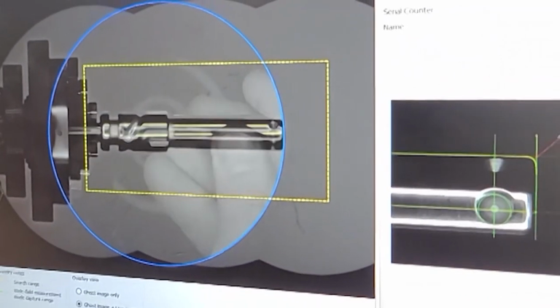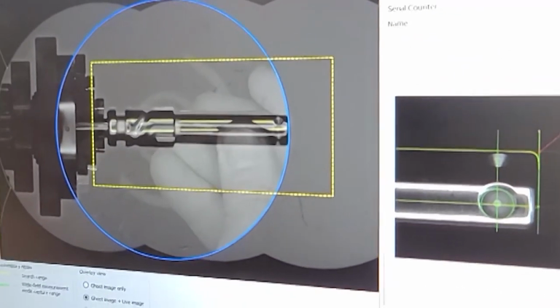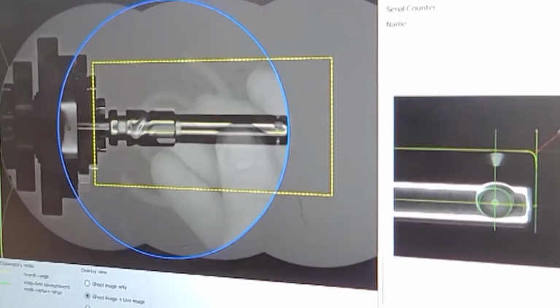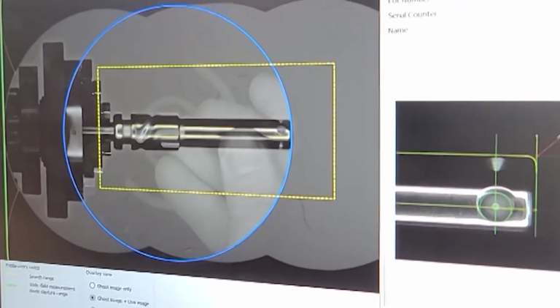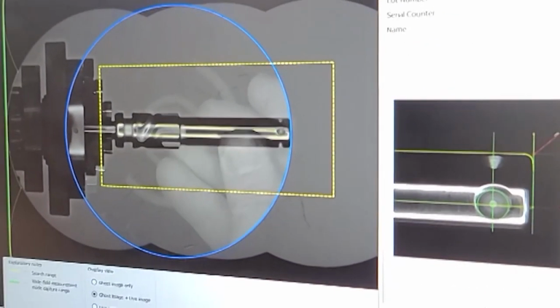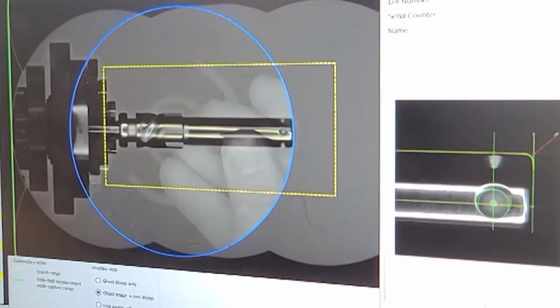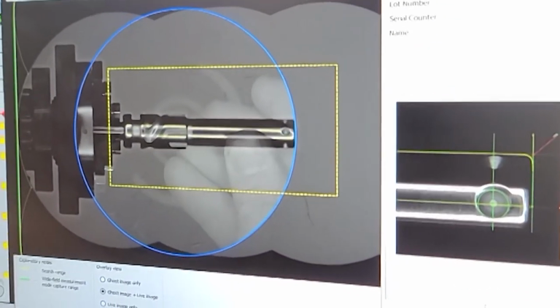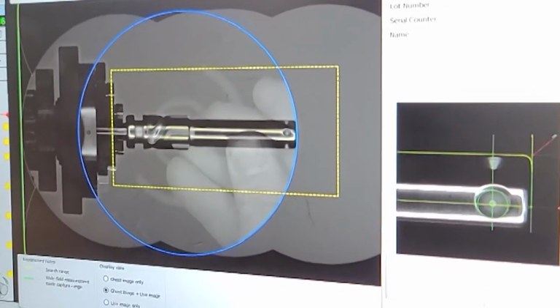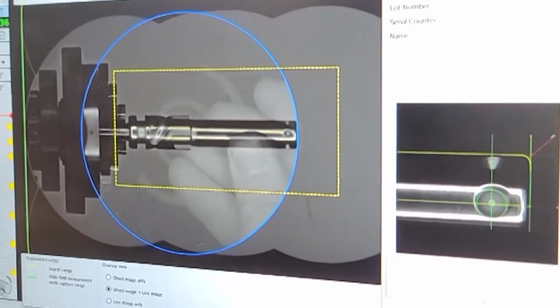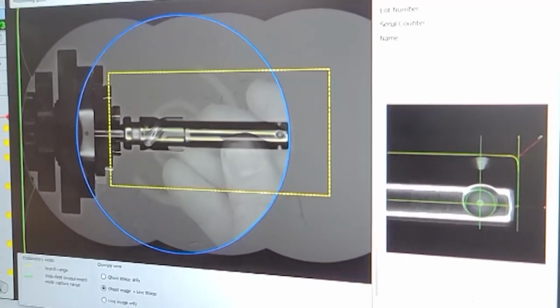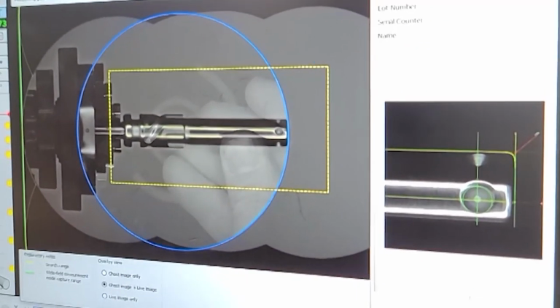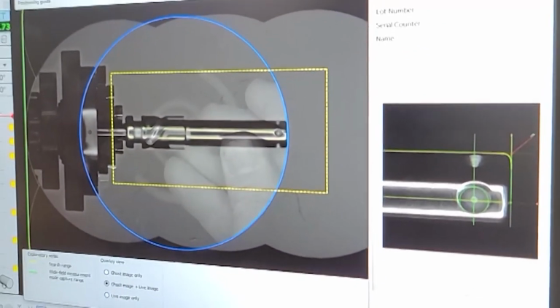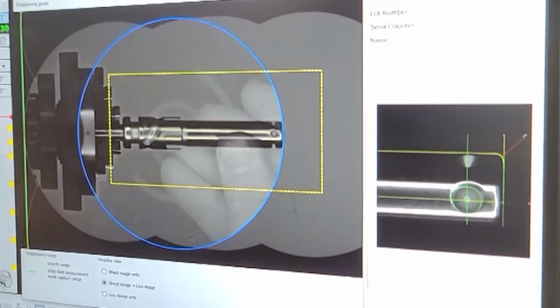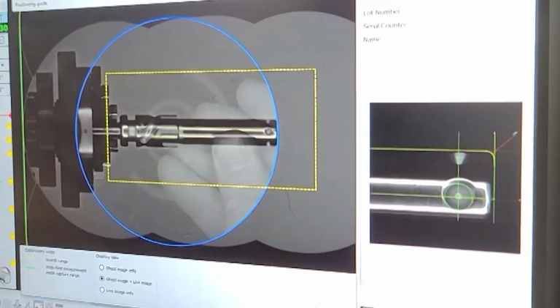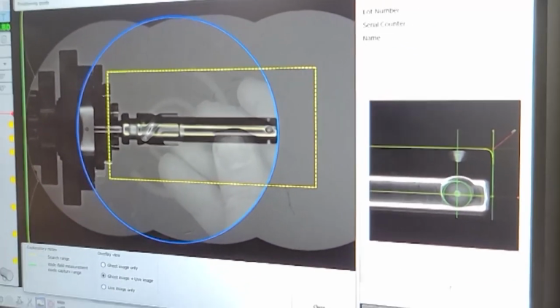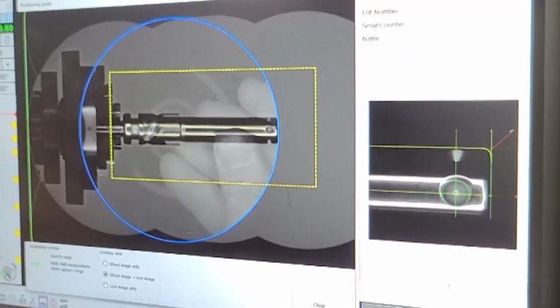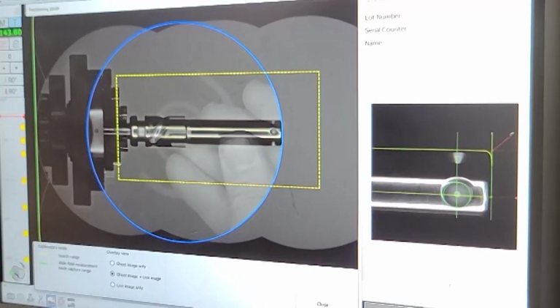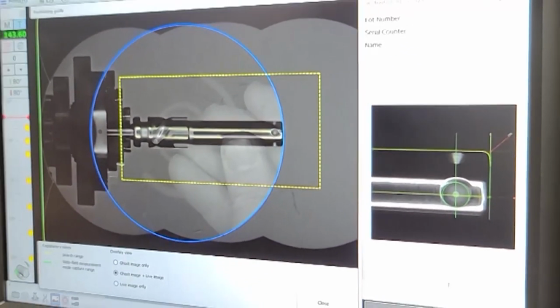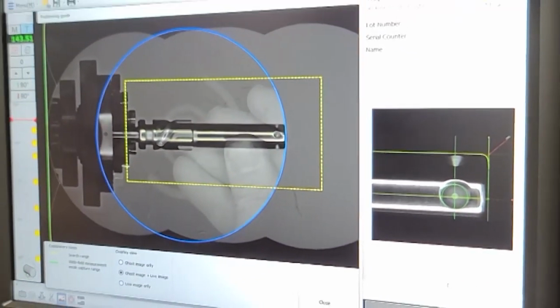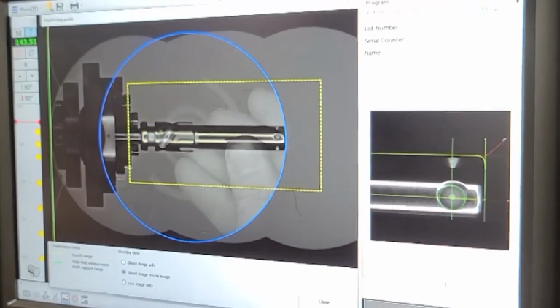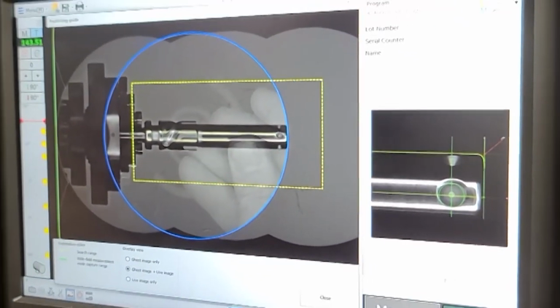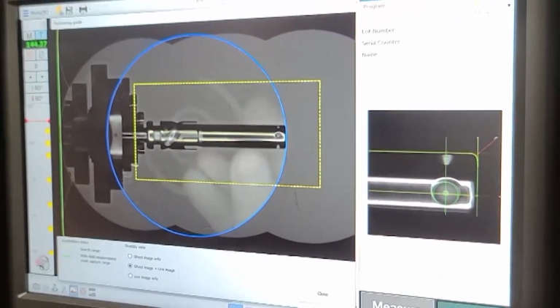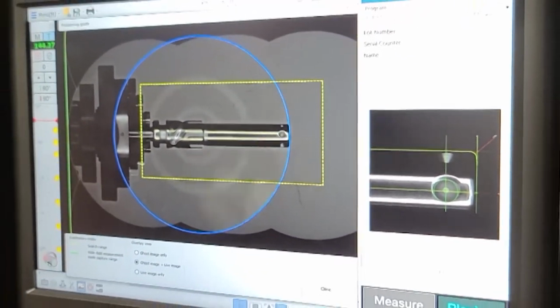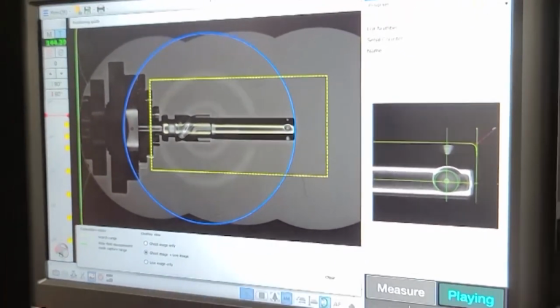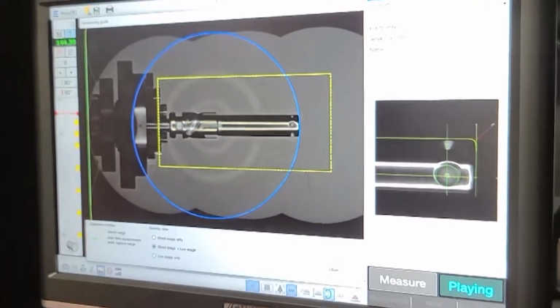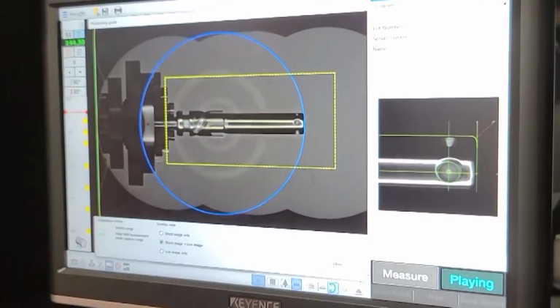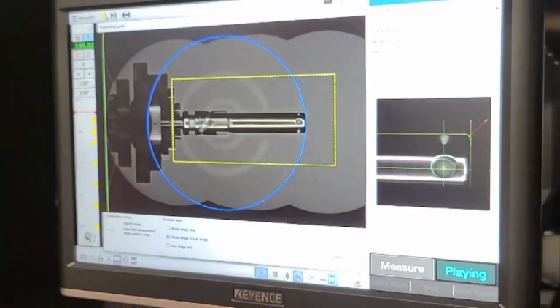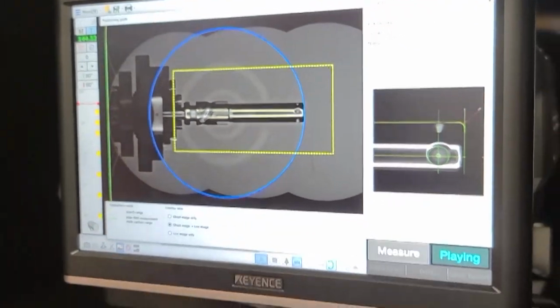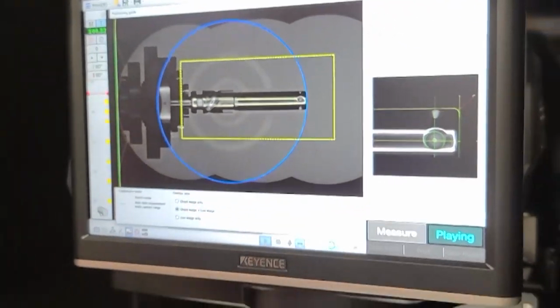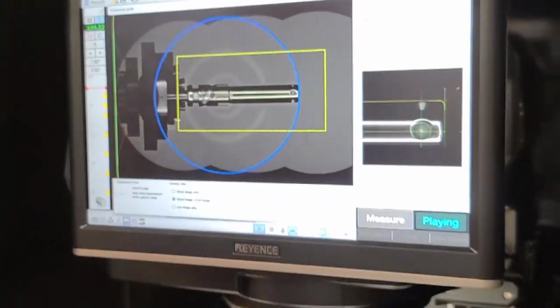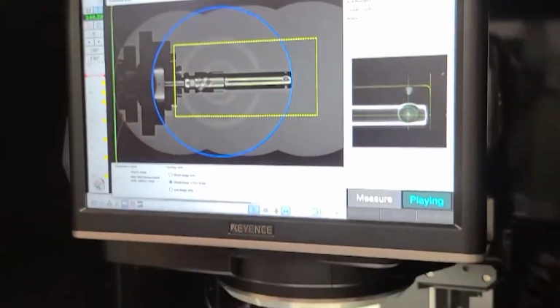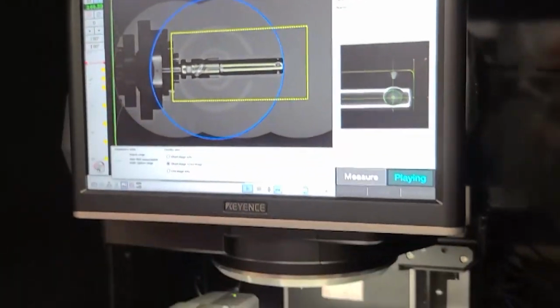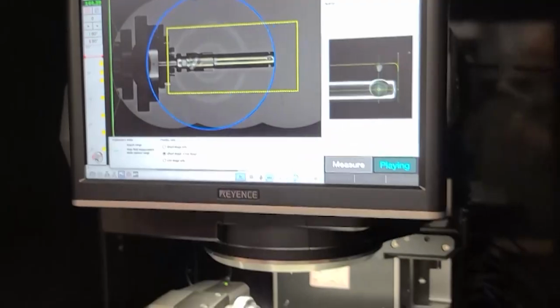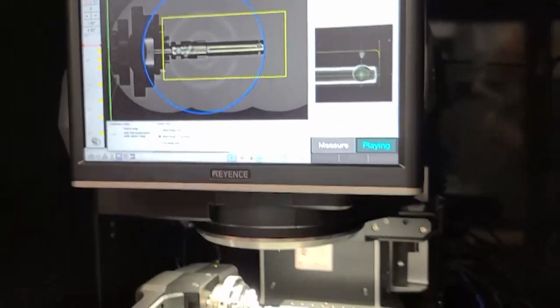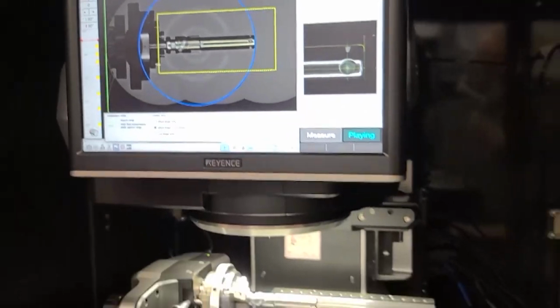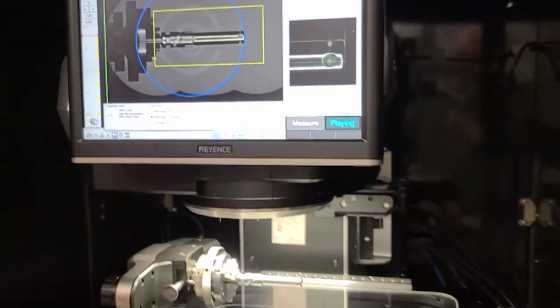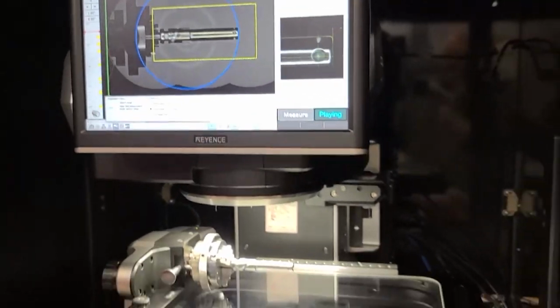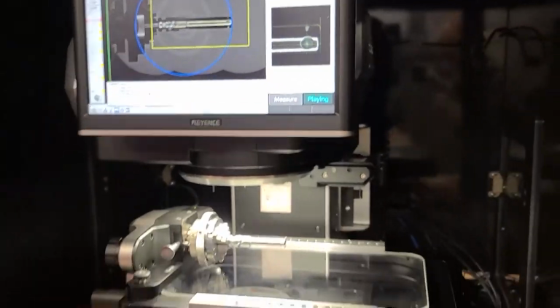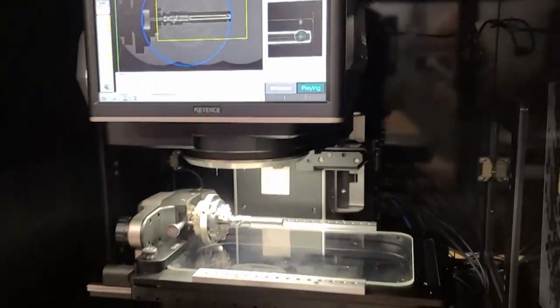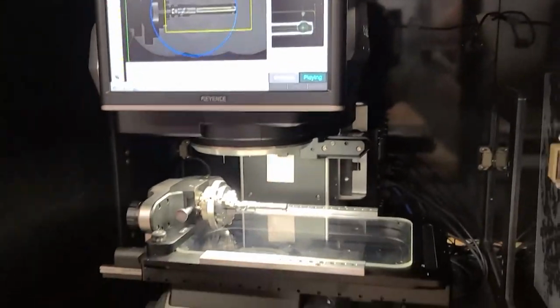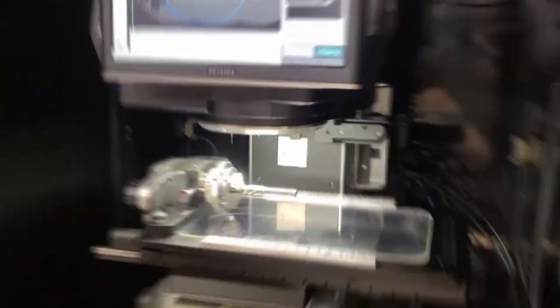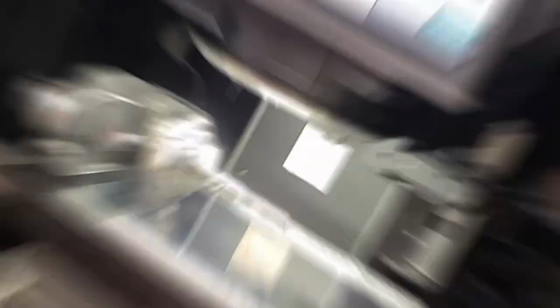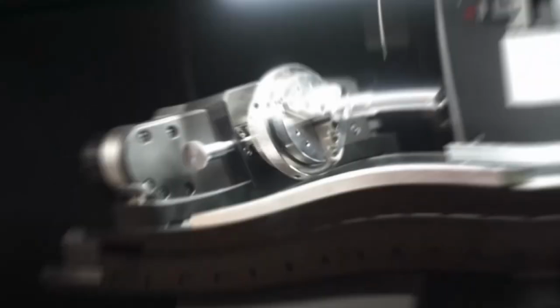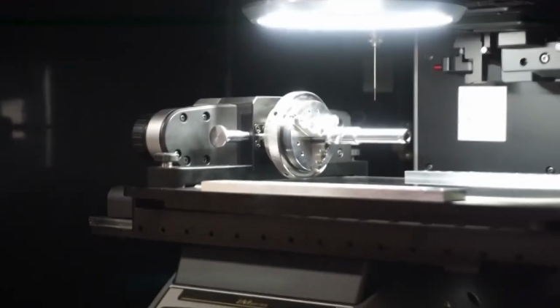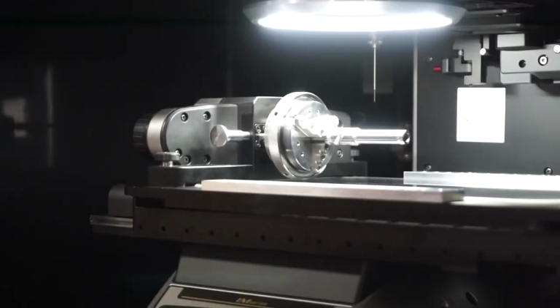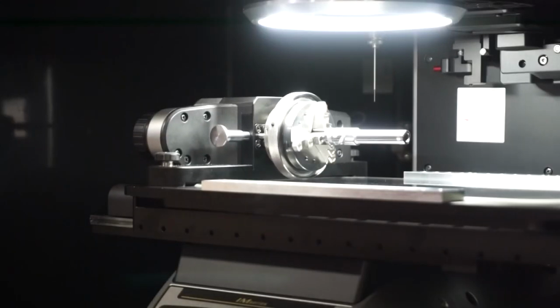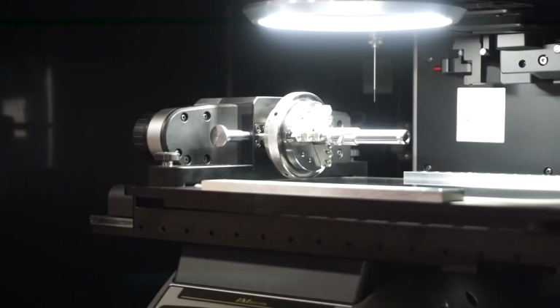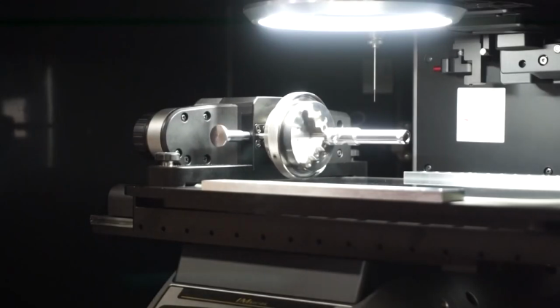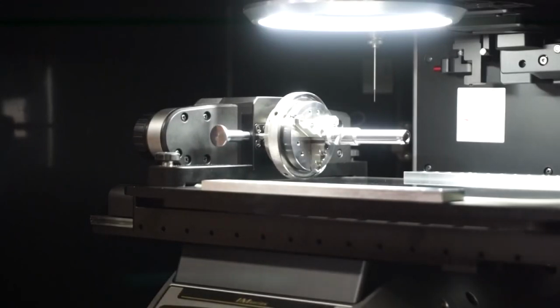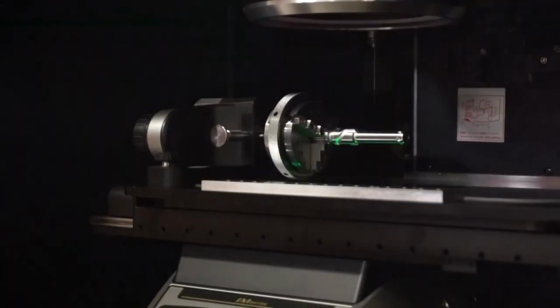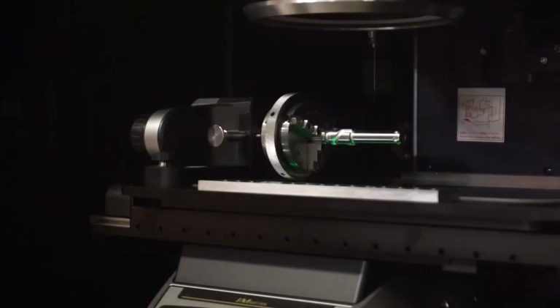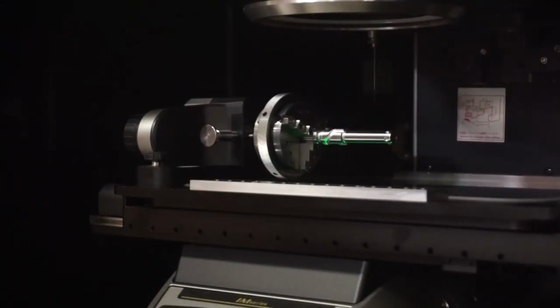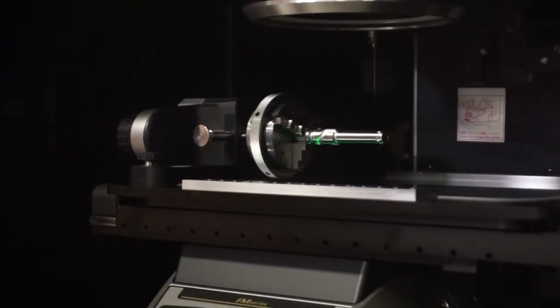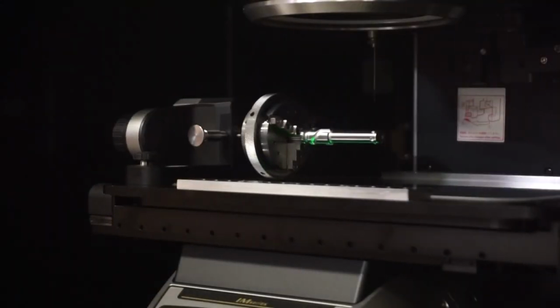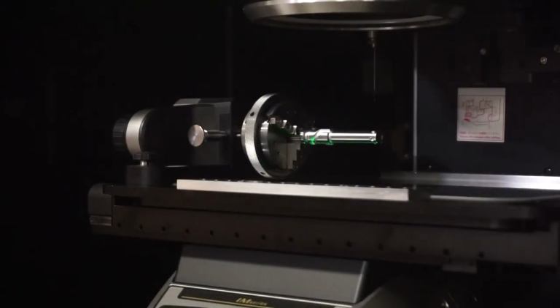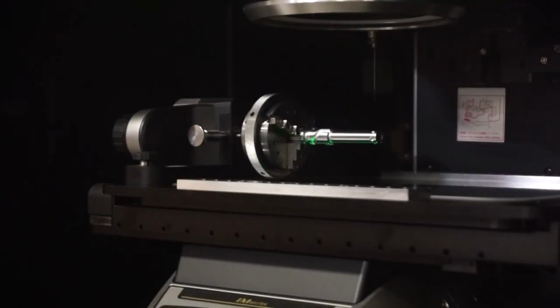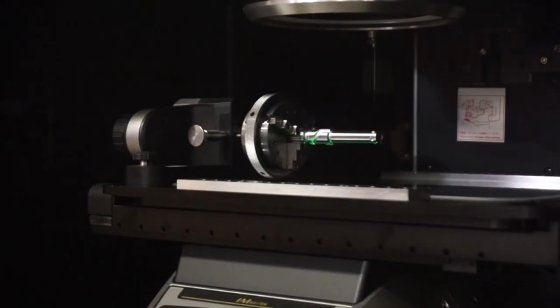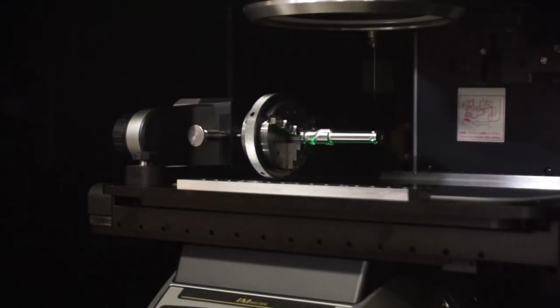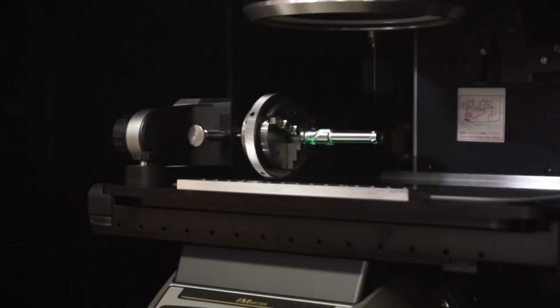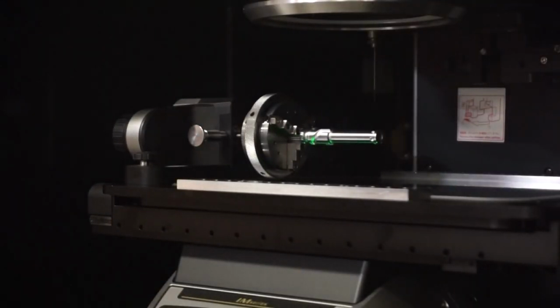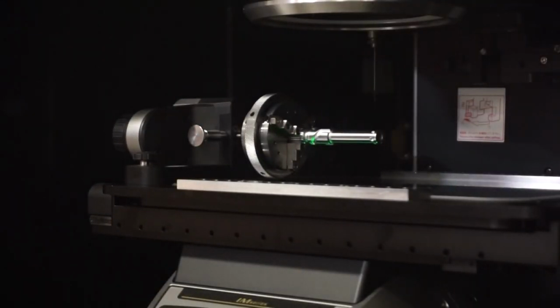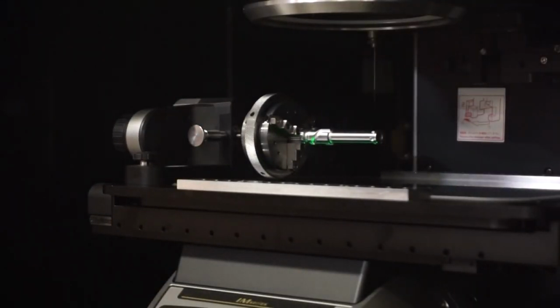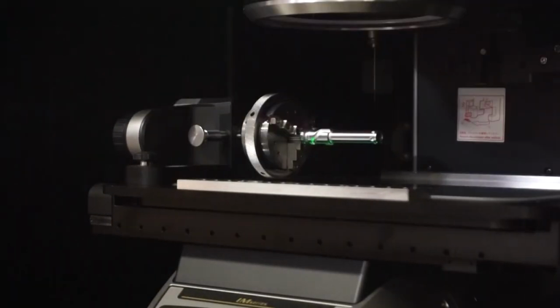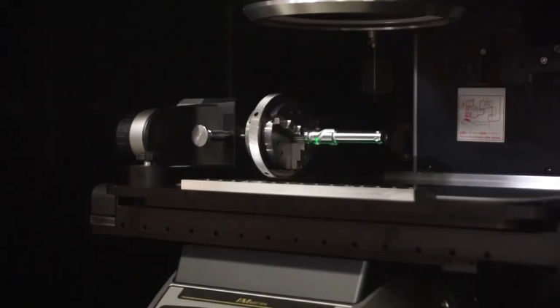The state-of-the-art IM machine provides precision measurements of the swing clamp plunger, making sure the piece will function properly.